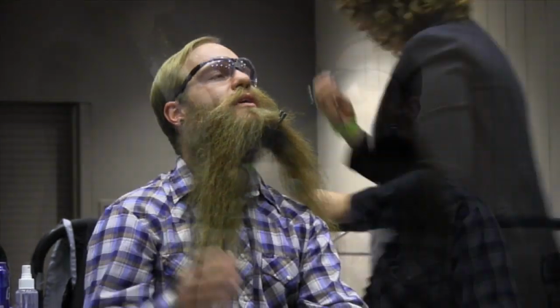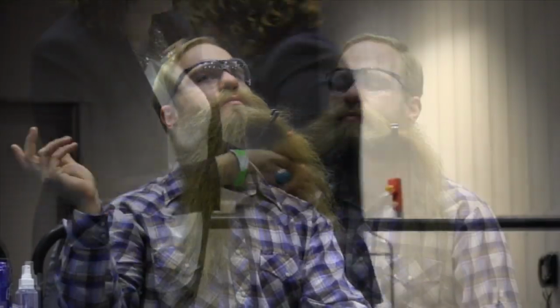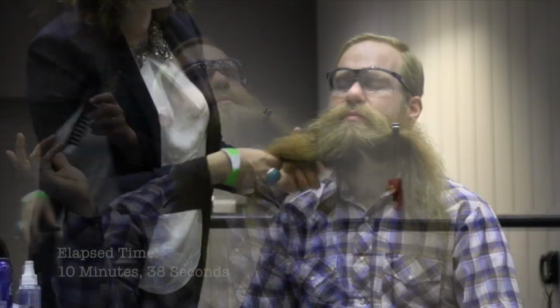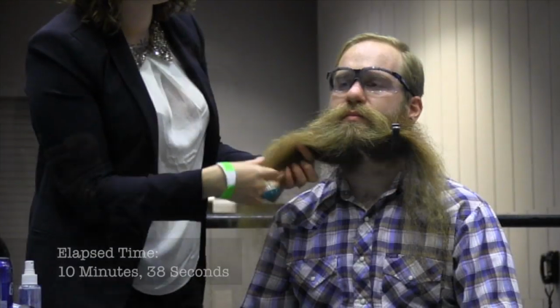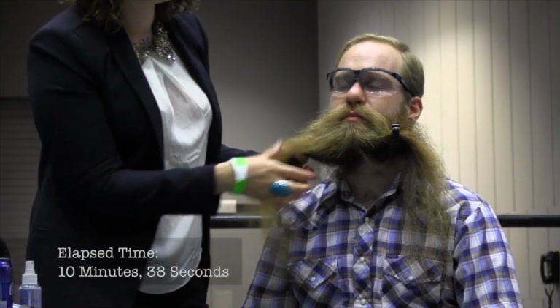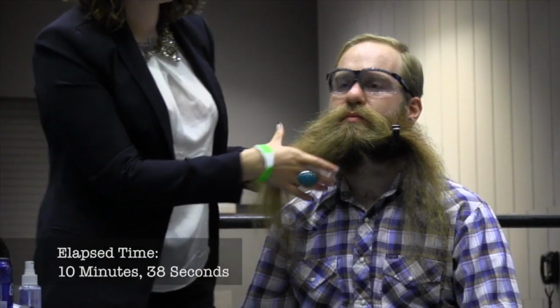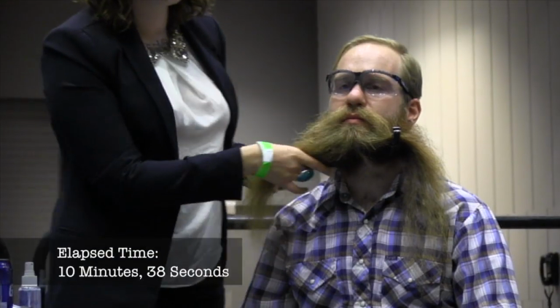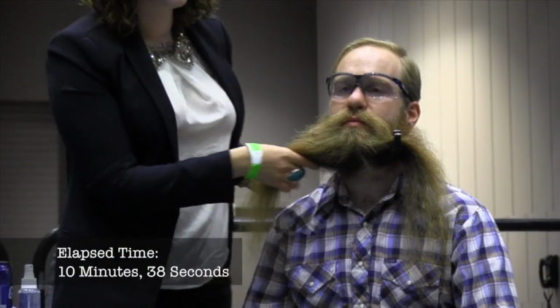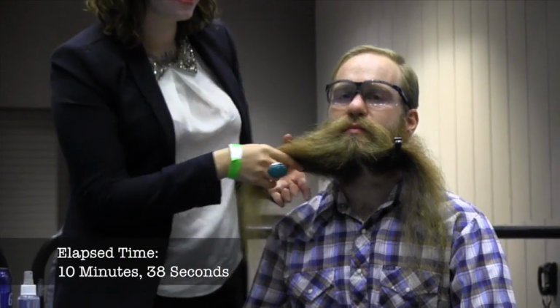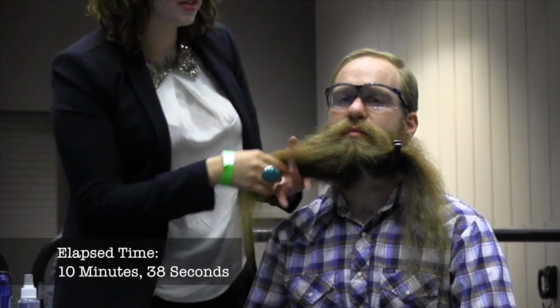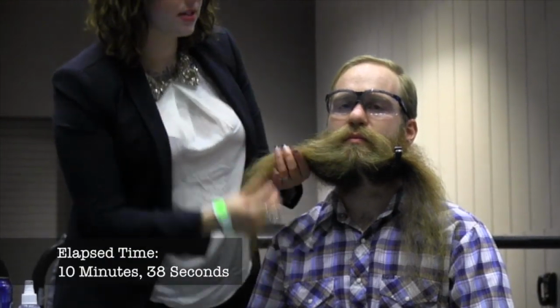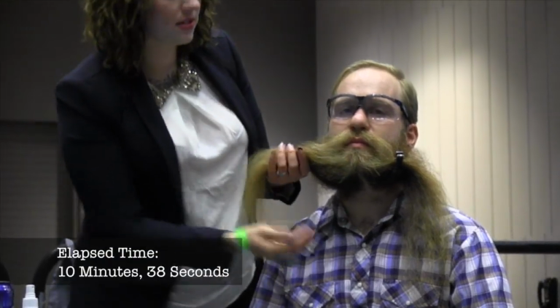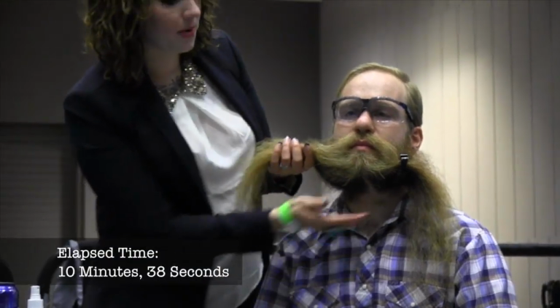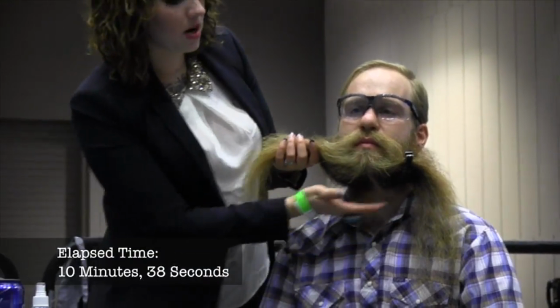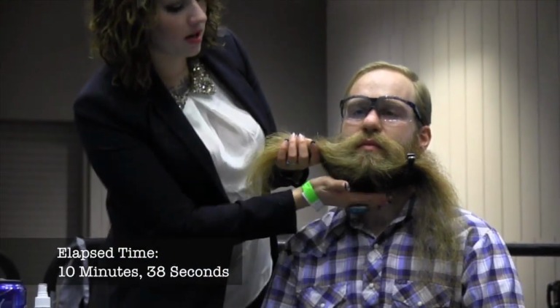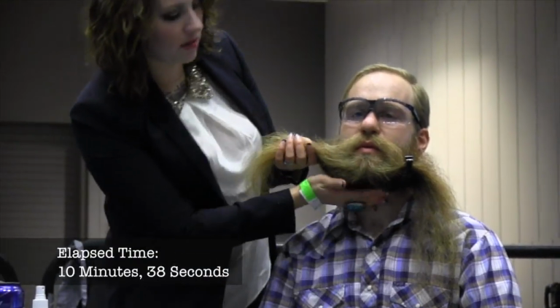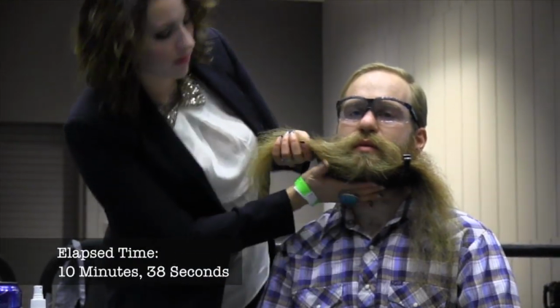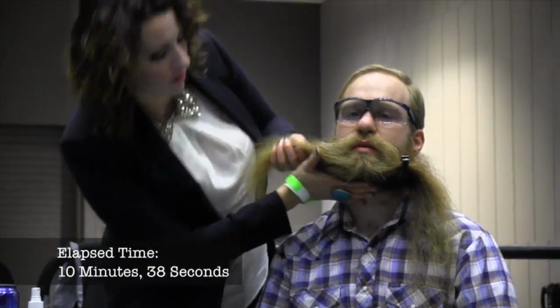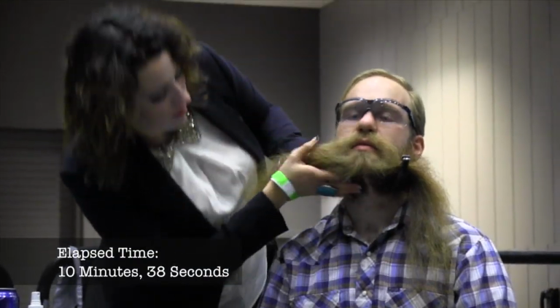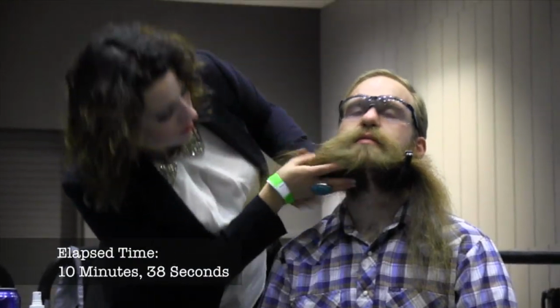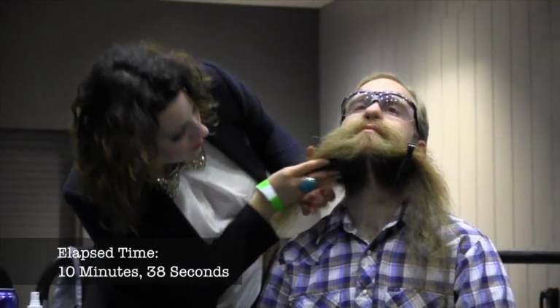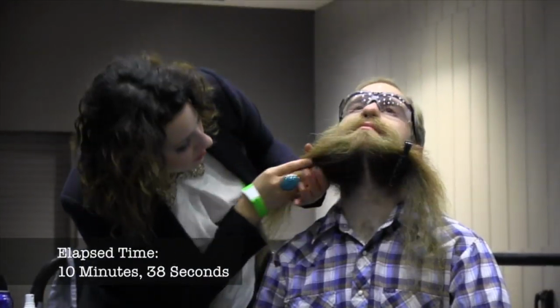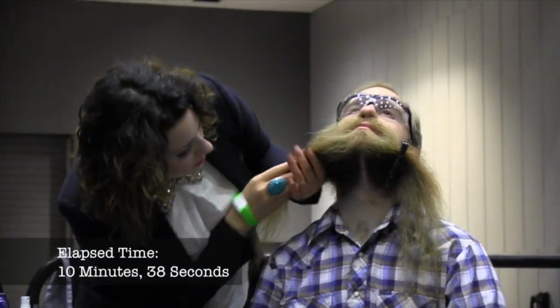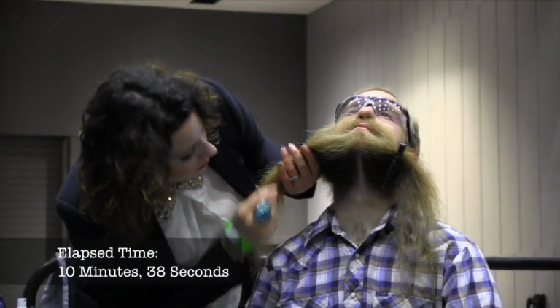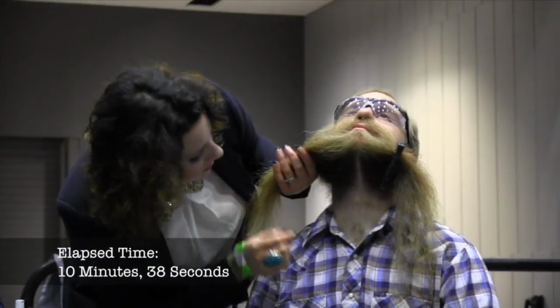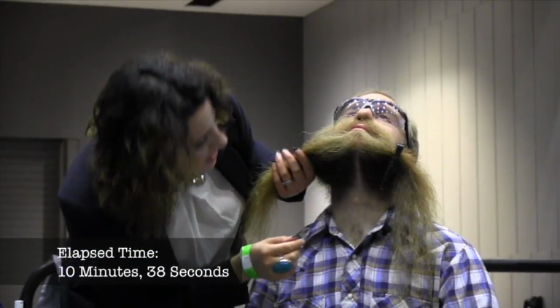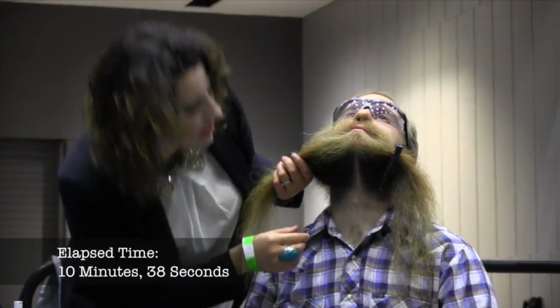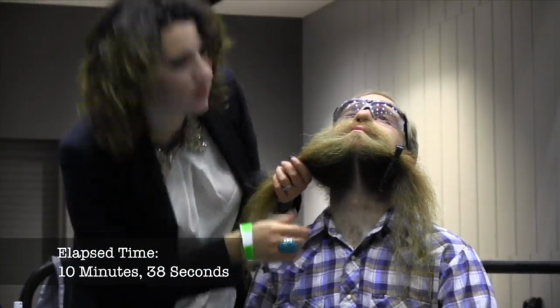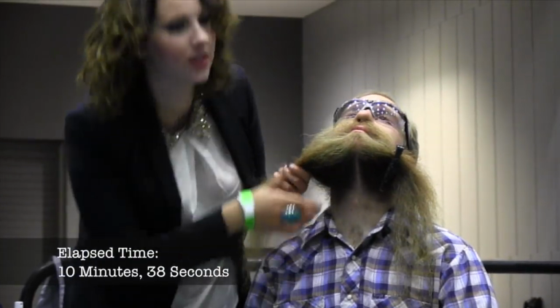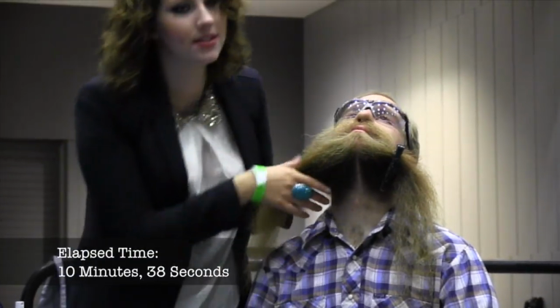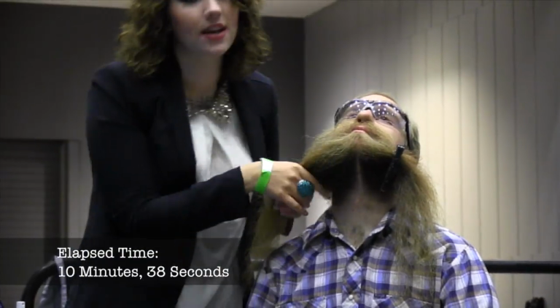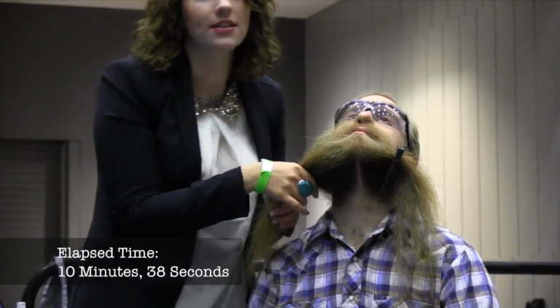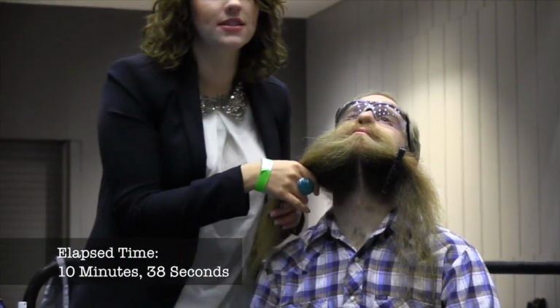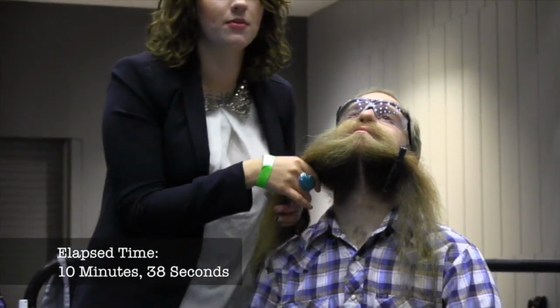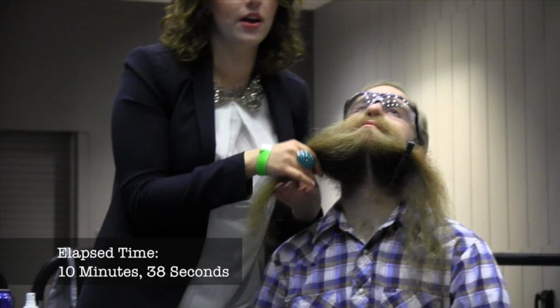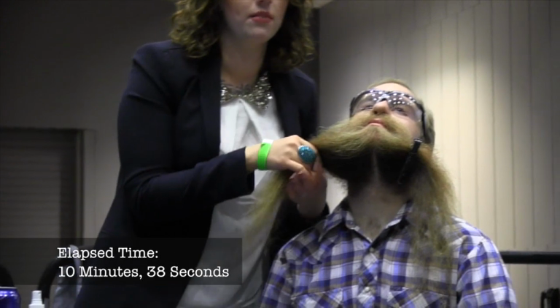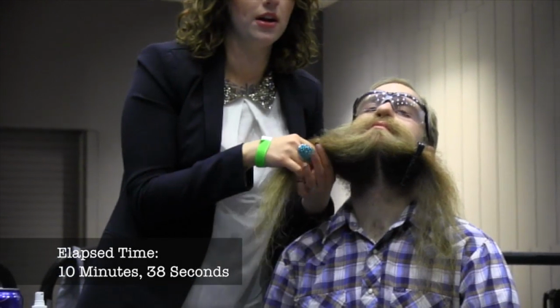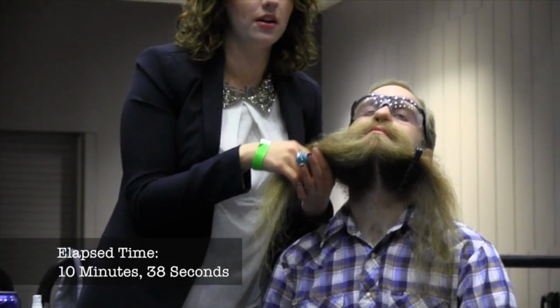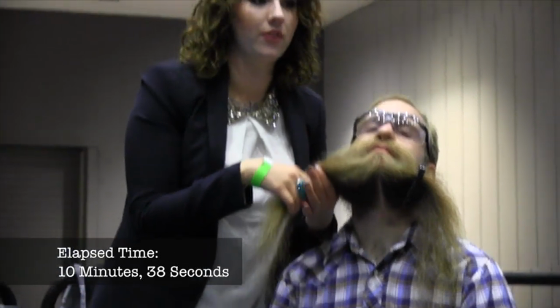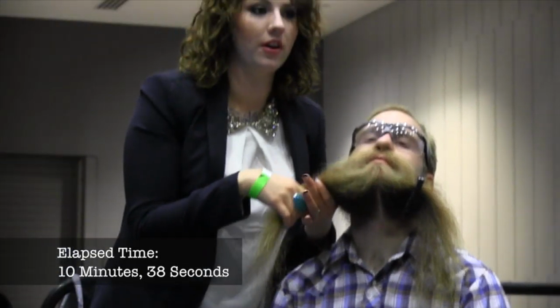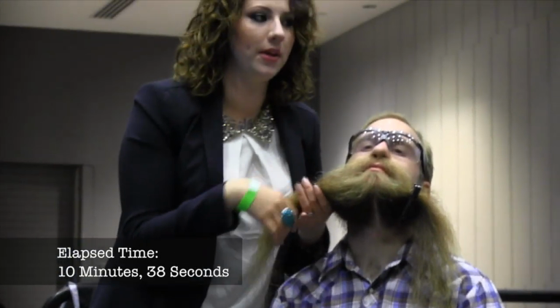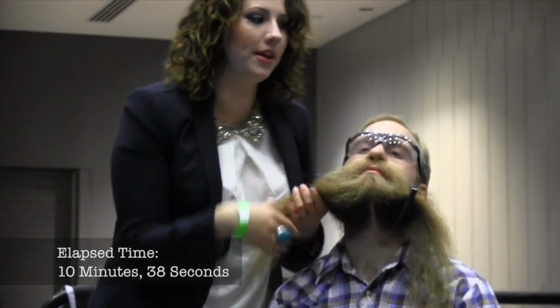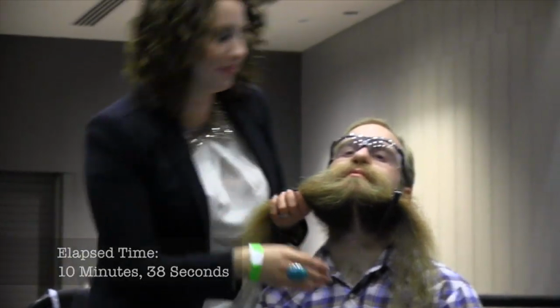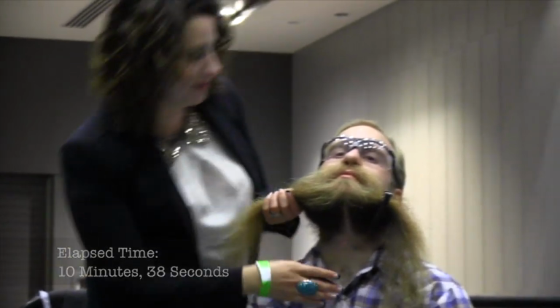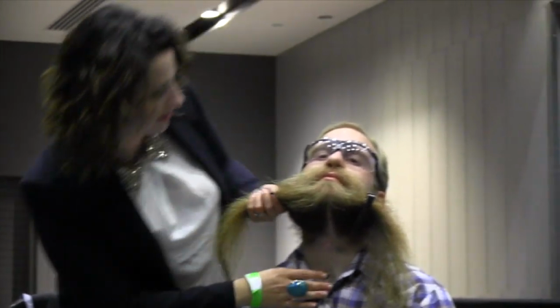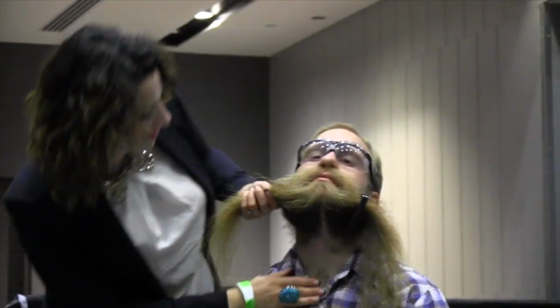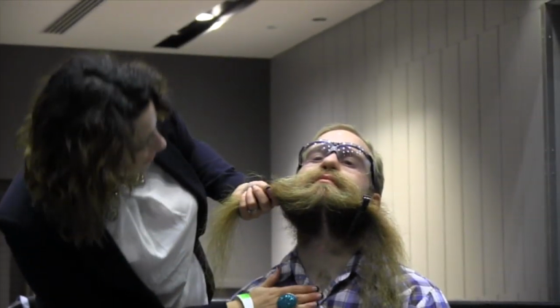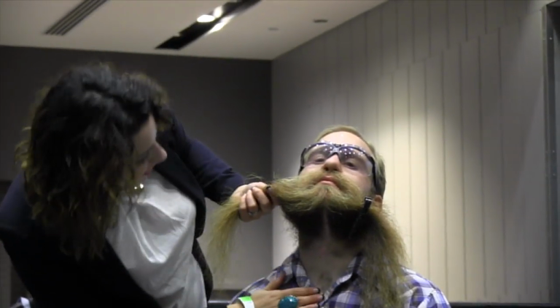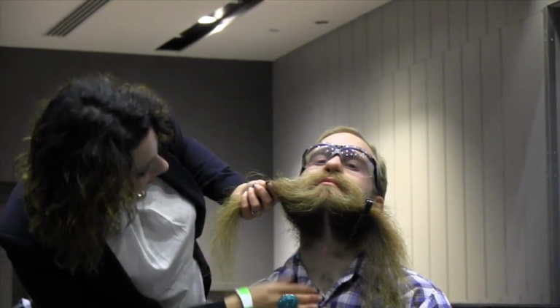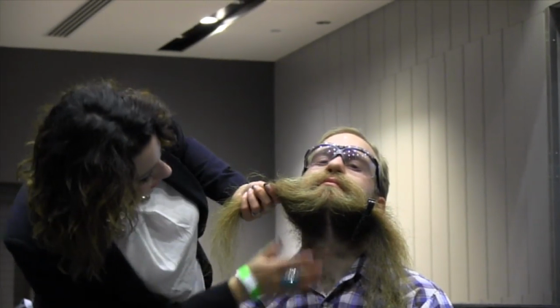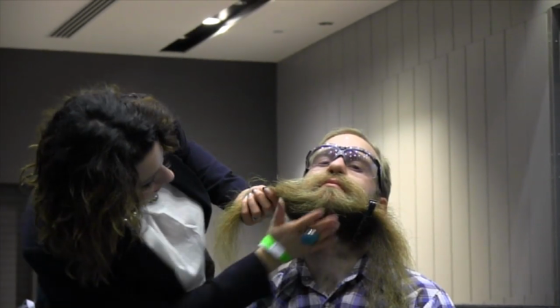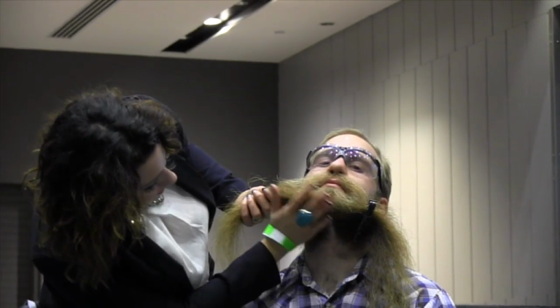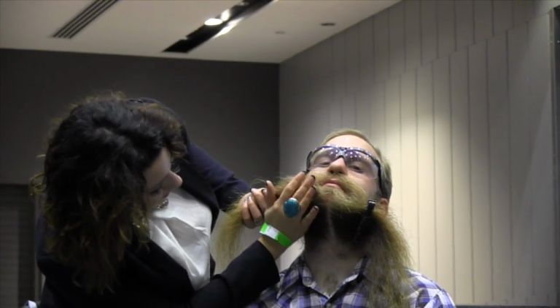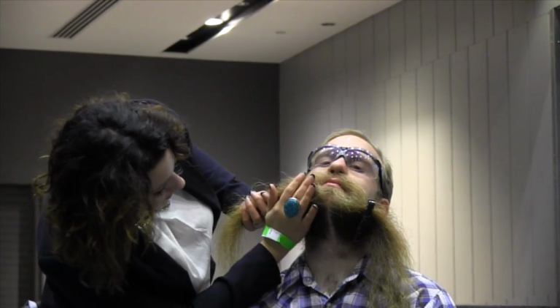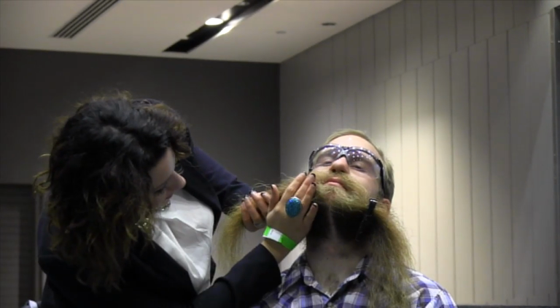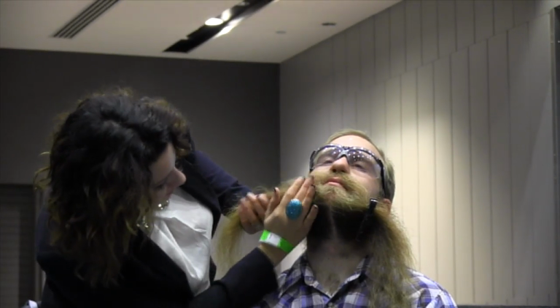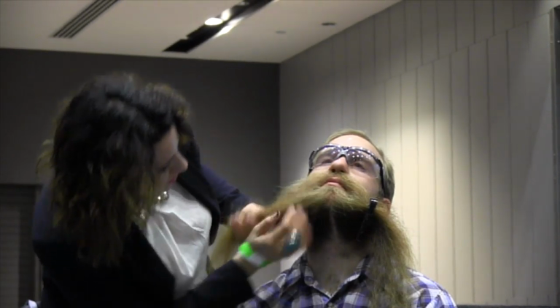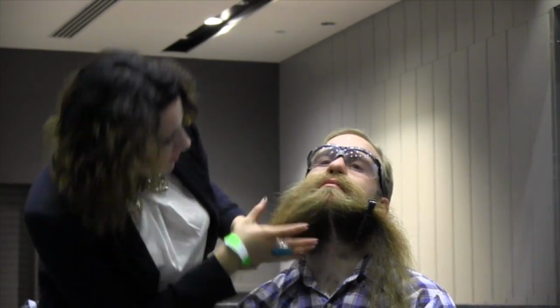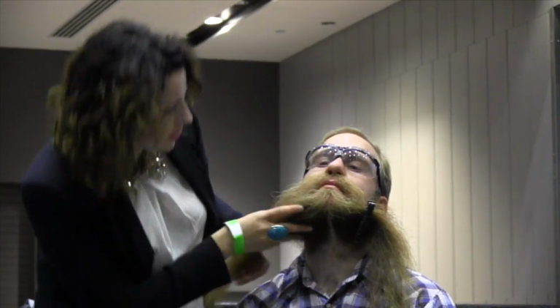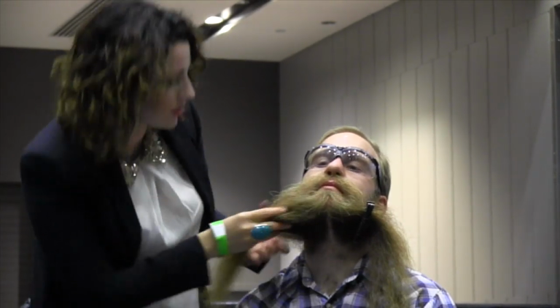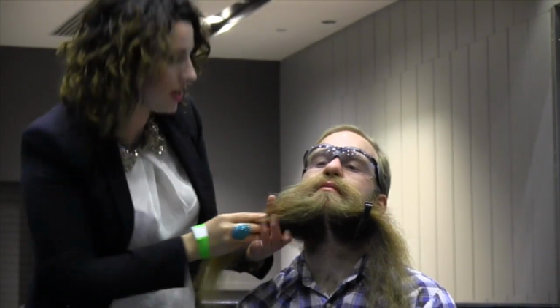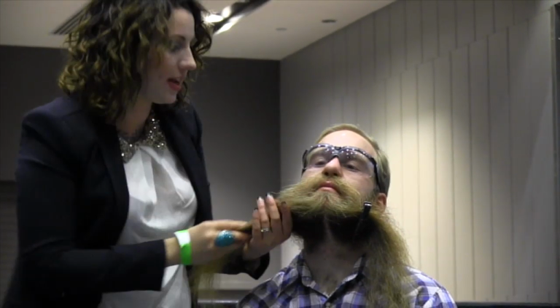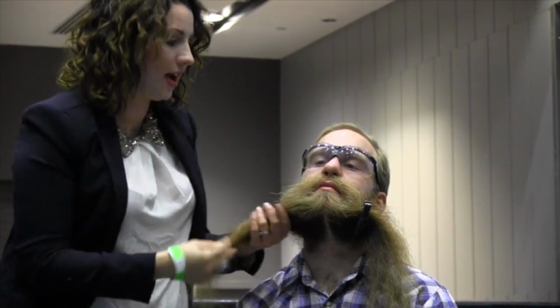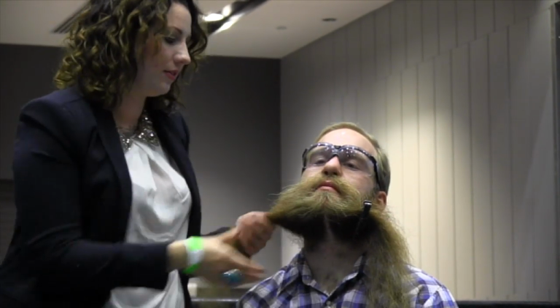Did everybody see this? This is parted as evenly as I can see without a mirror in front of me — but pretty much right down the middle.